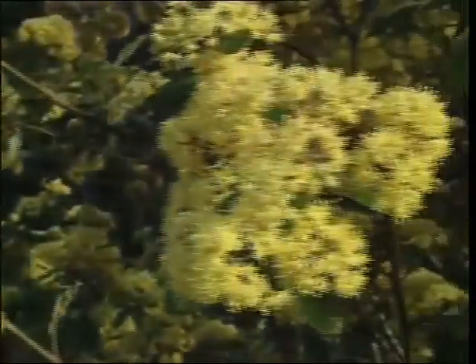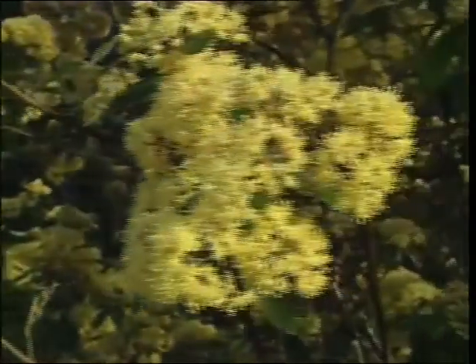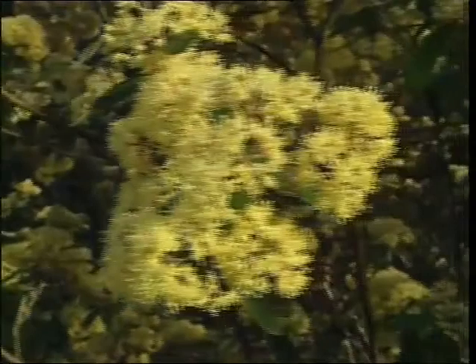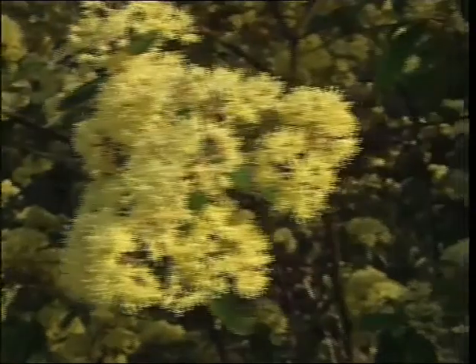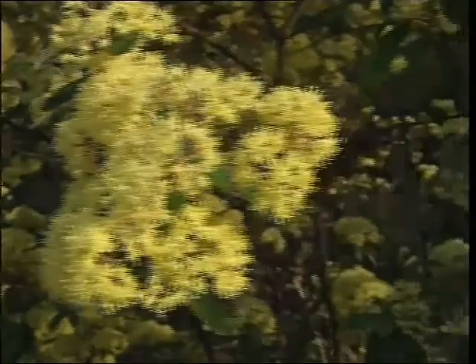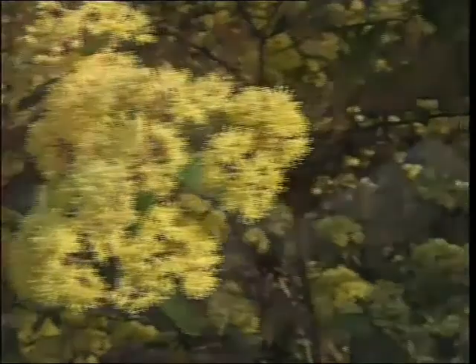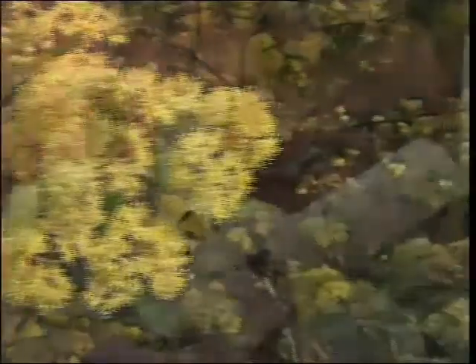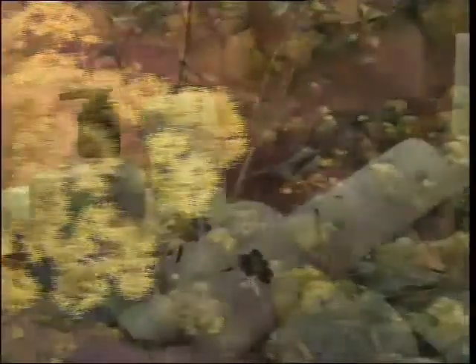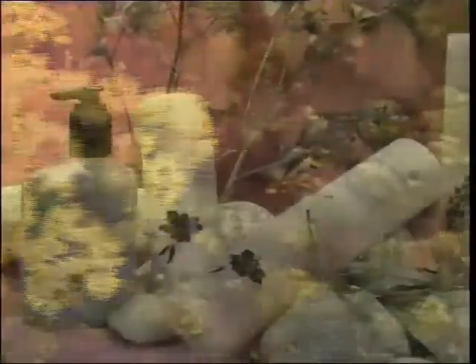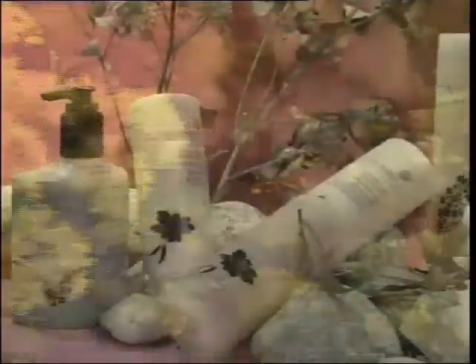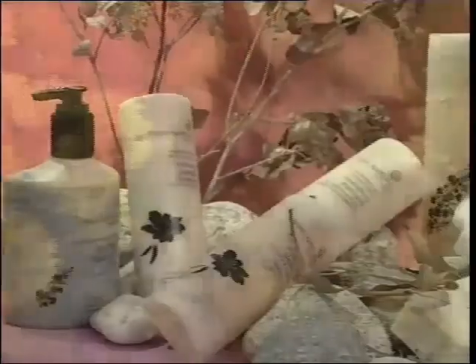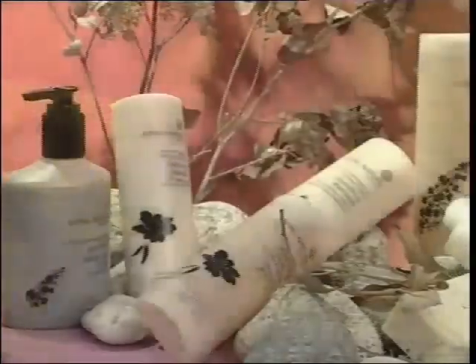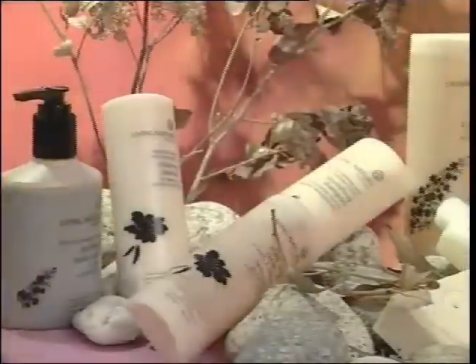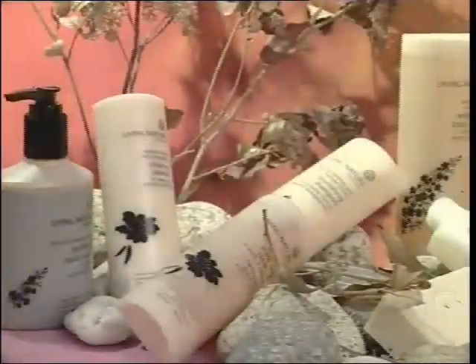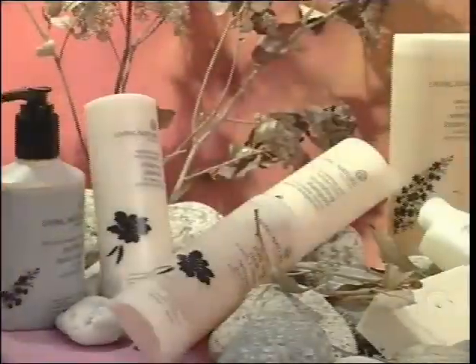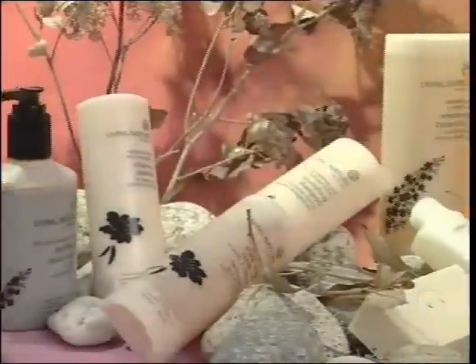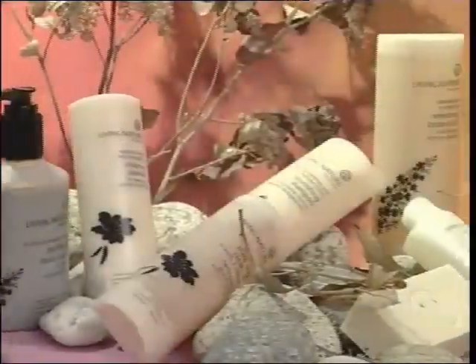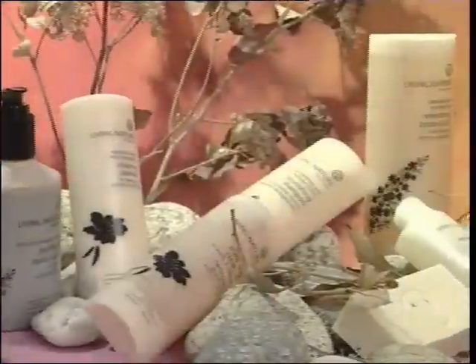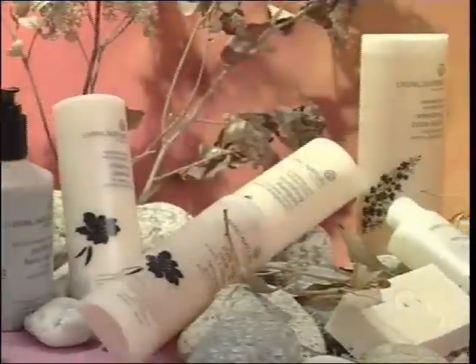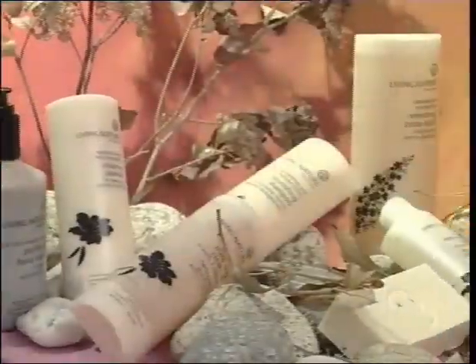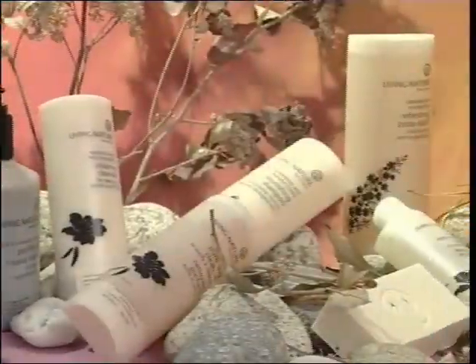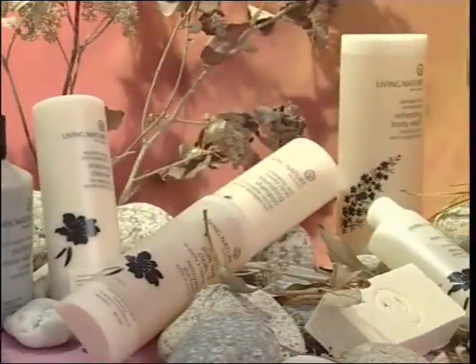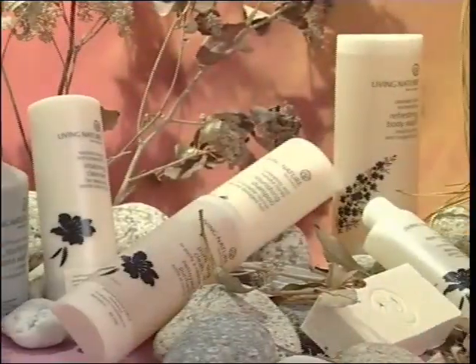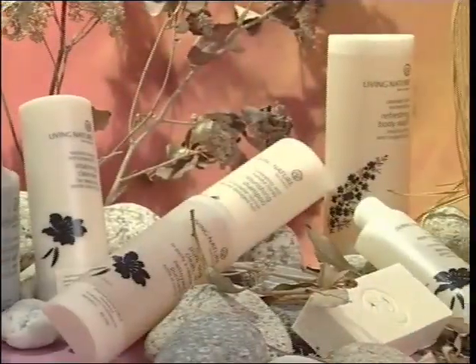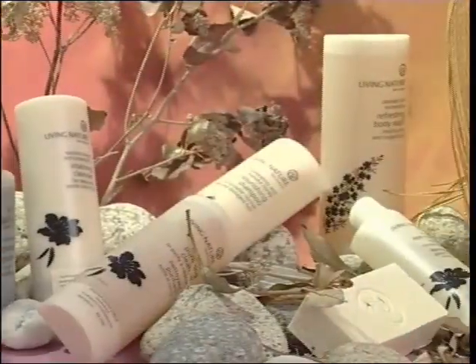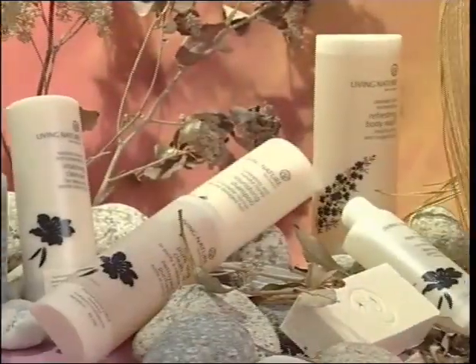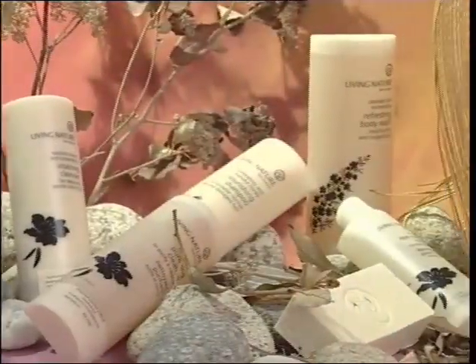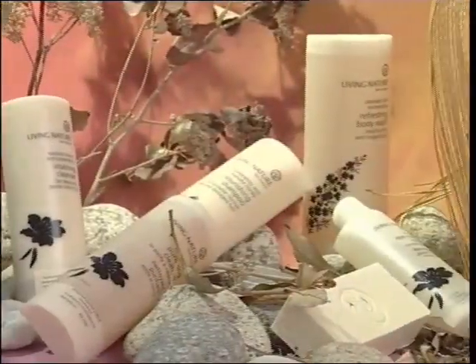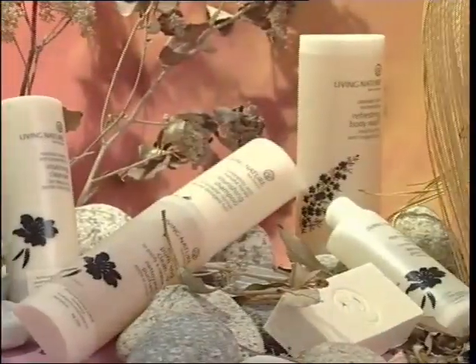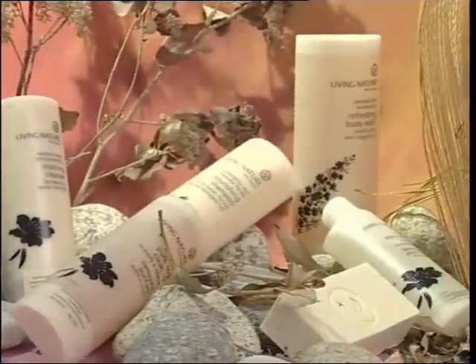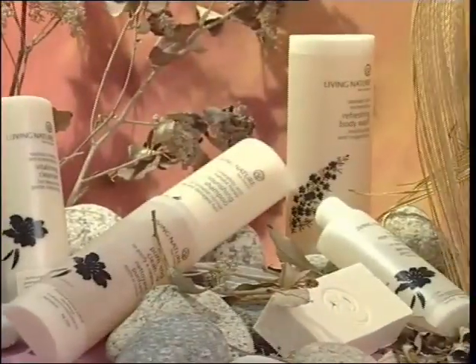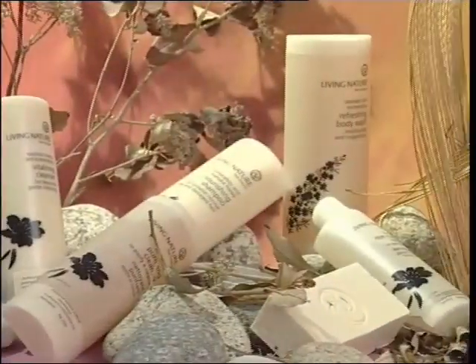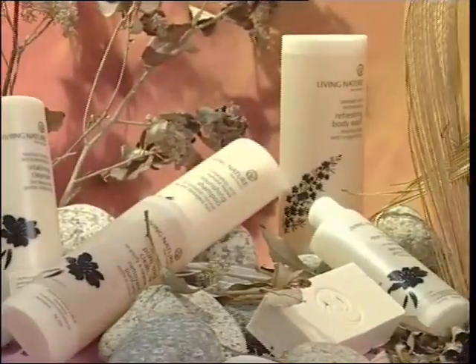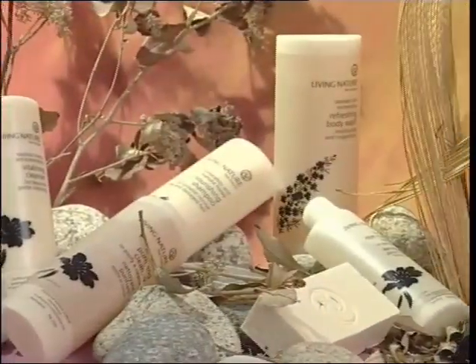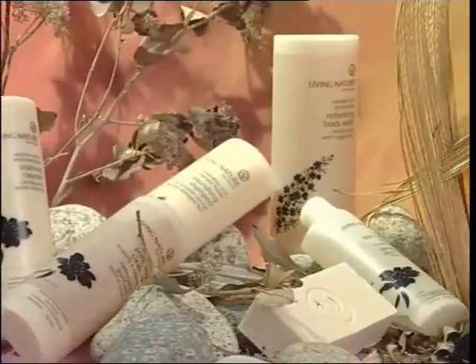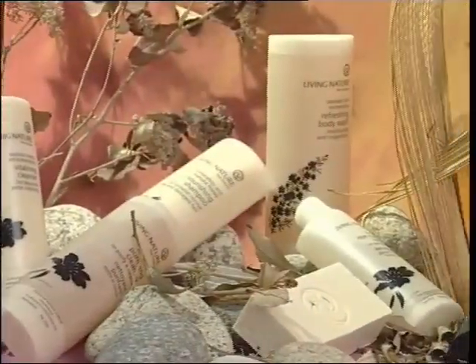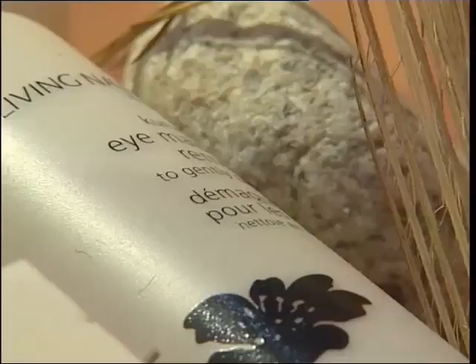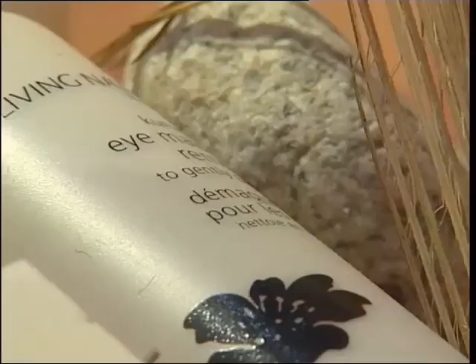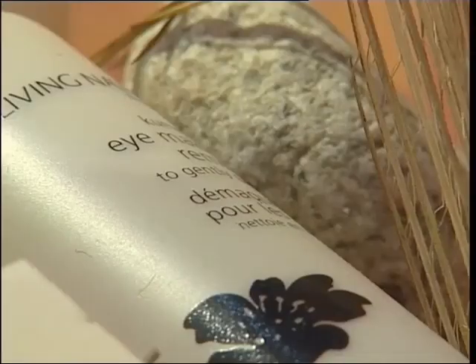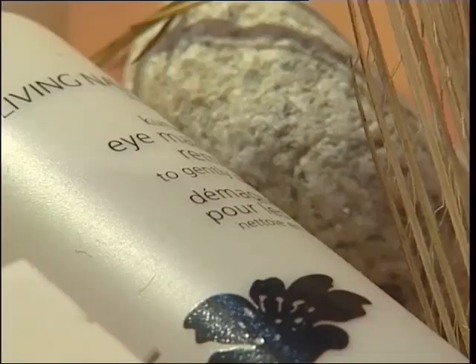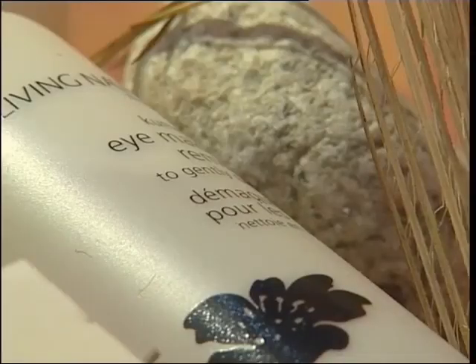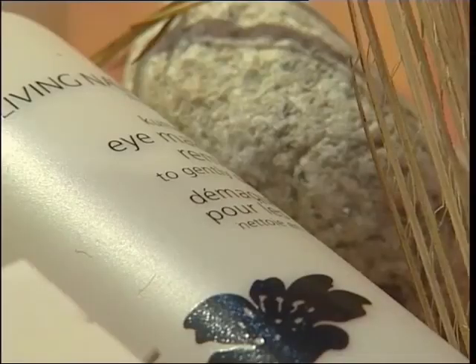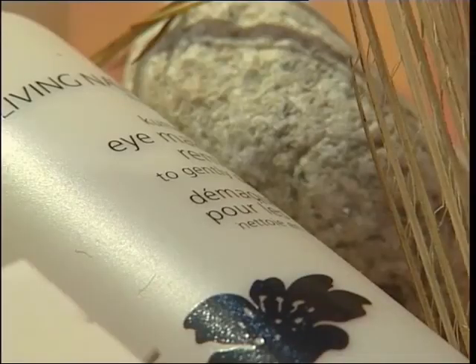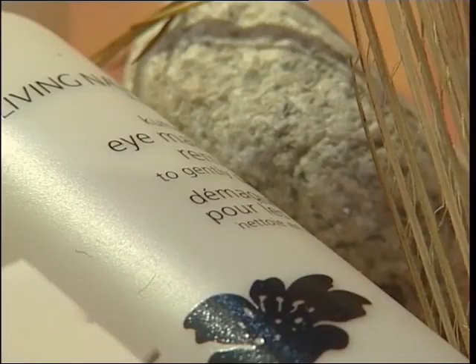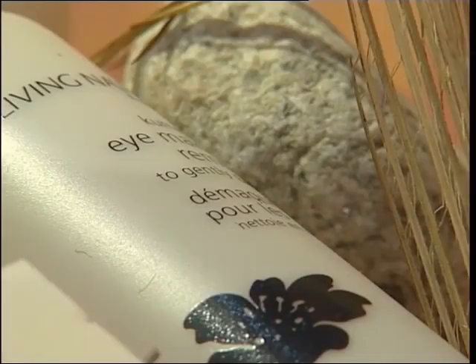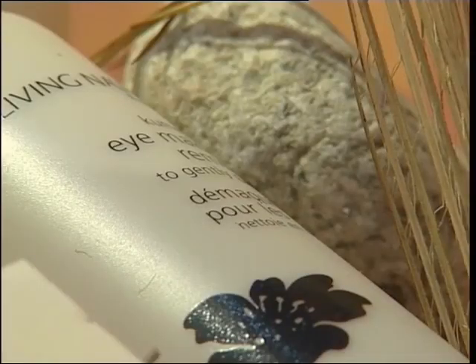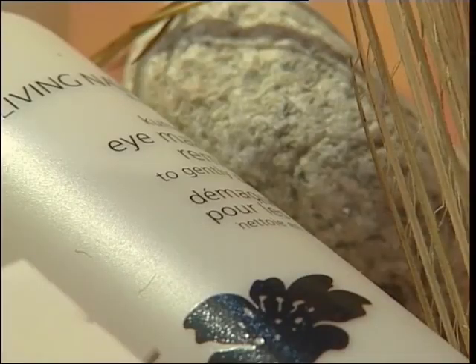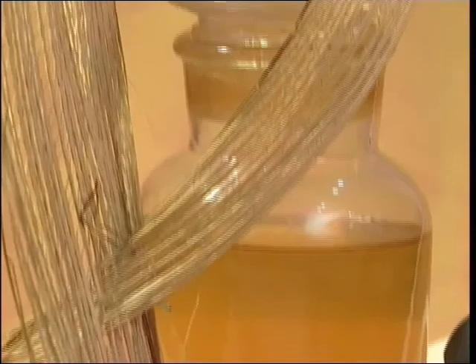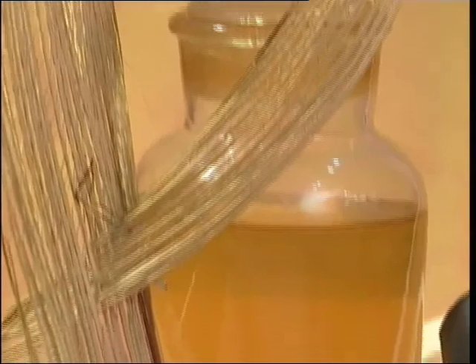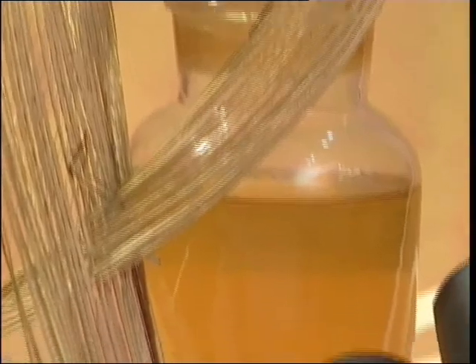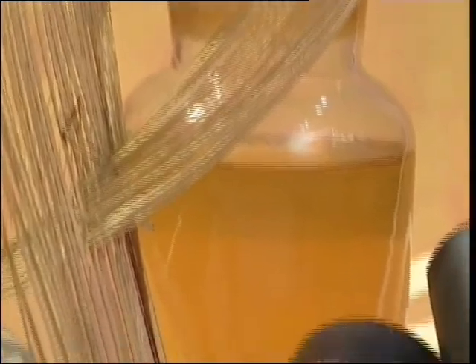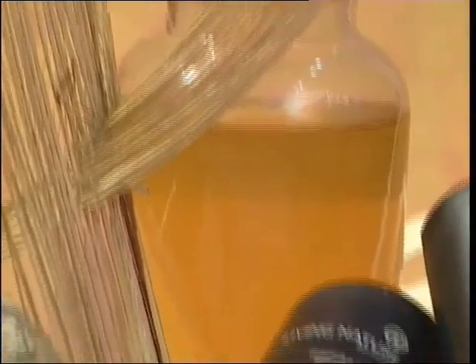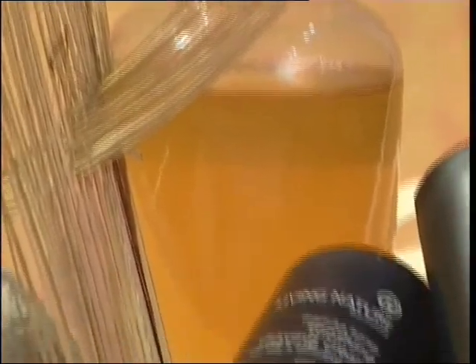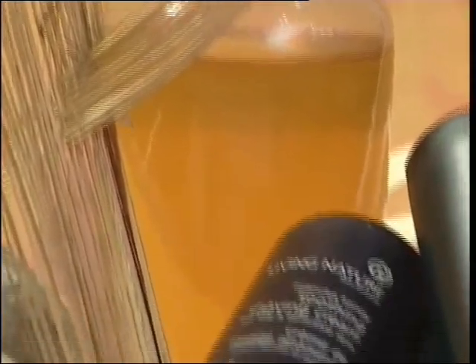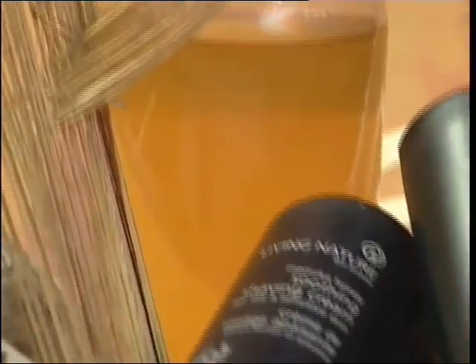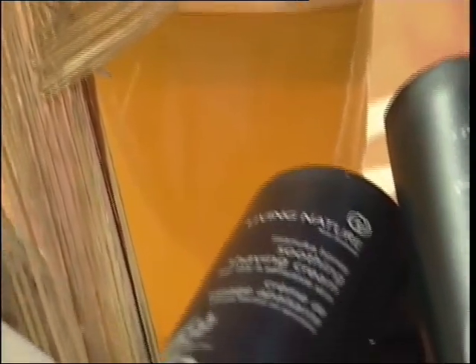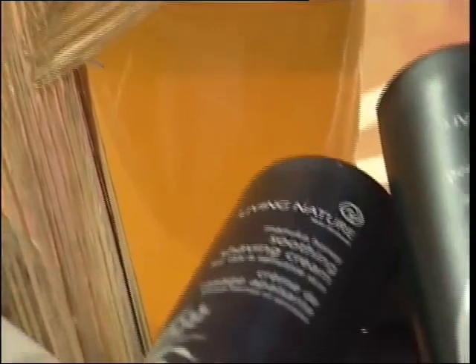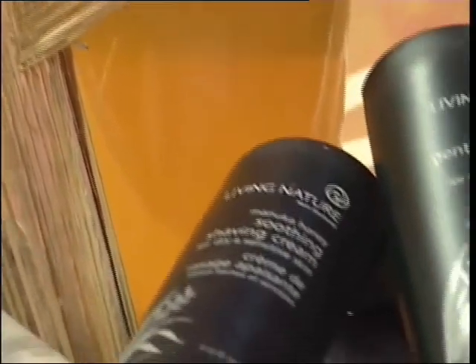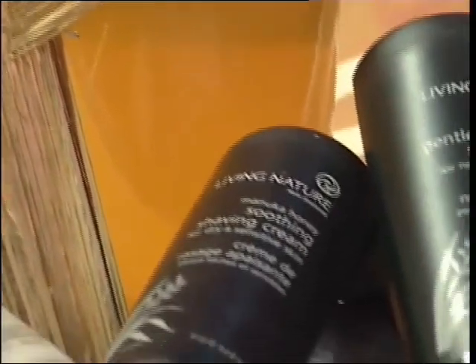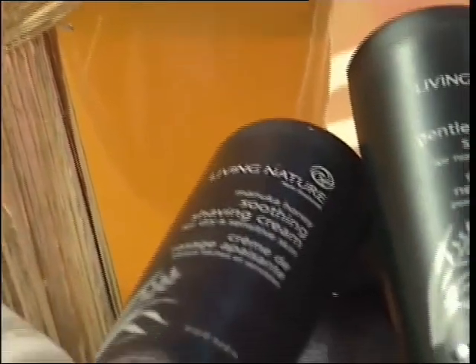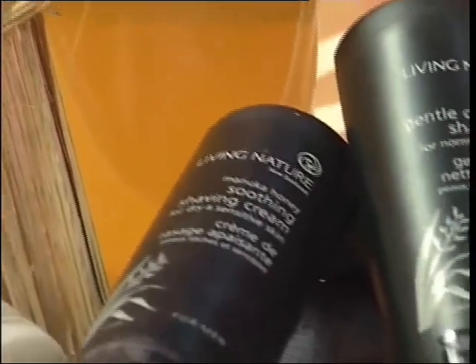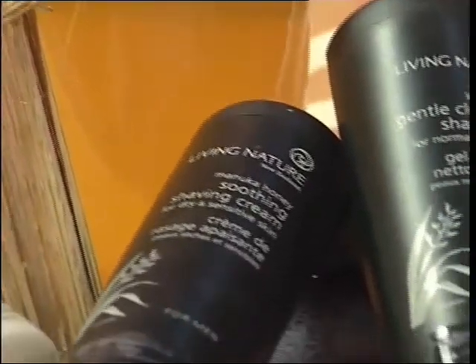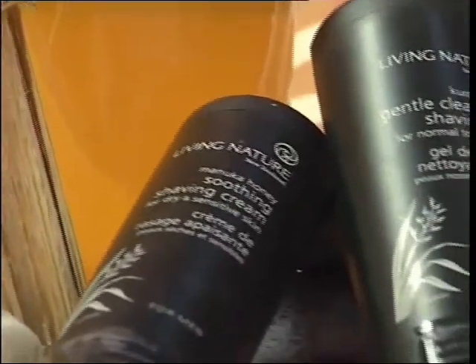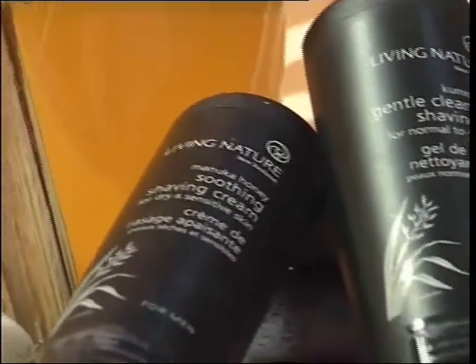We use it in things like our shampoos, our shower gels, our body bars, our eye makeup remover, and our men's shaving products.